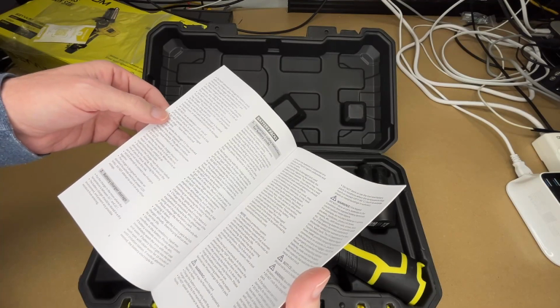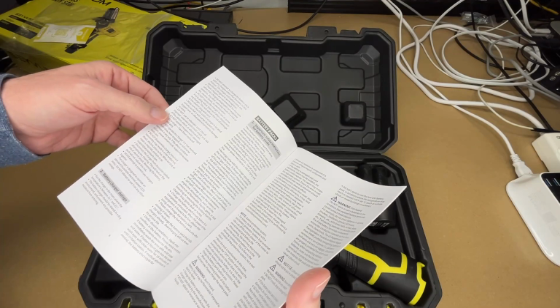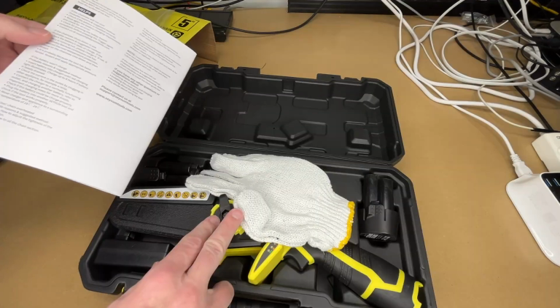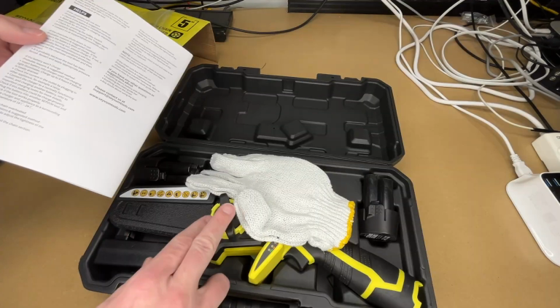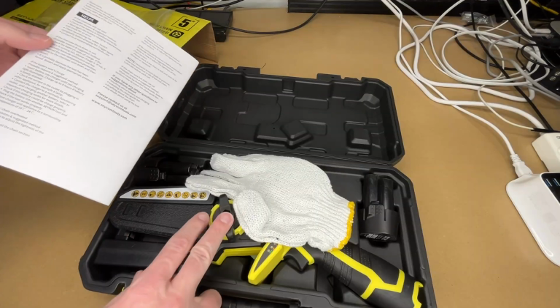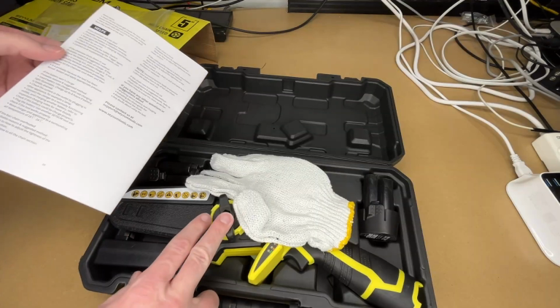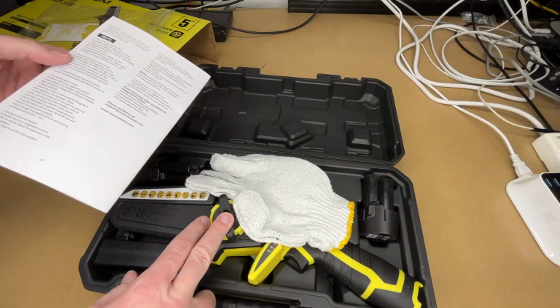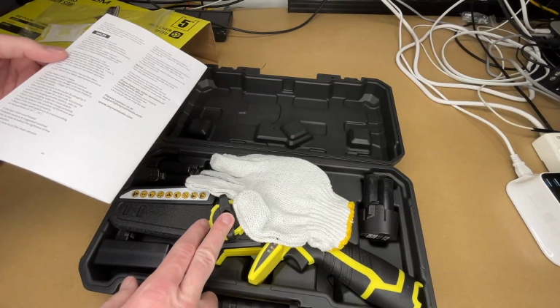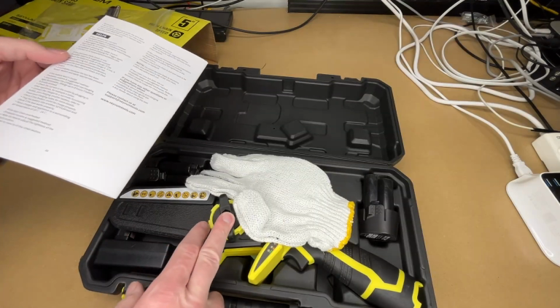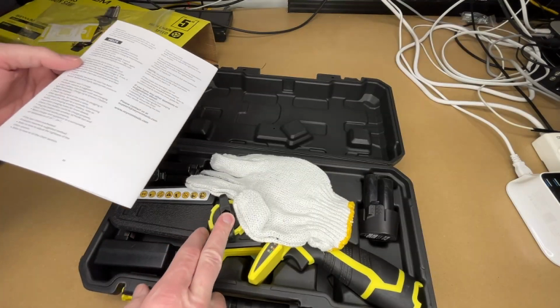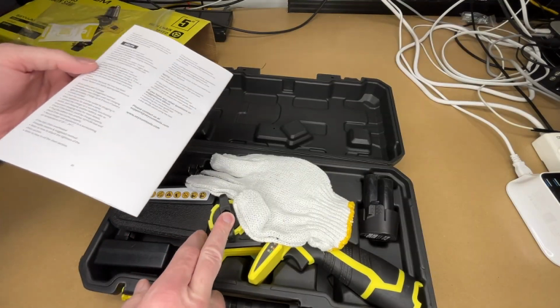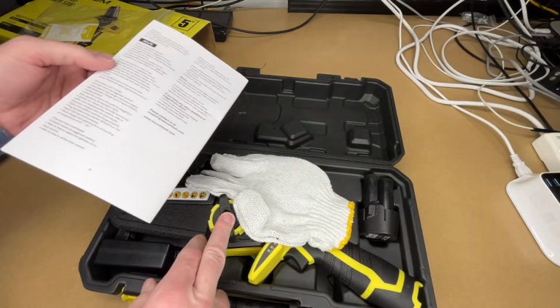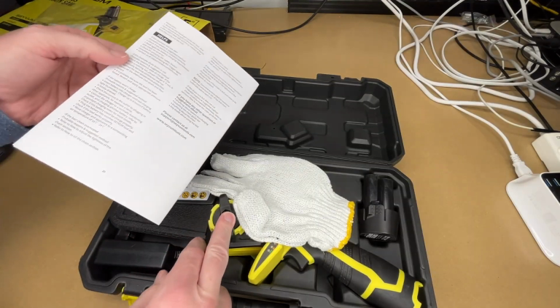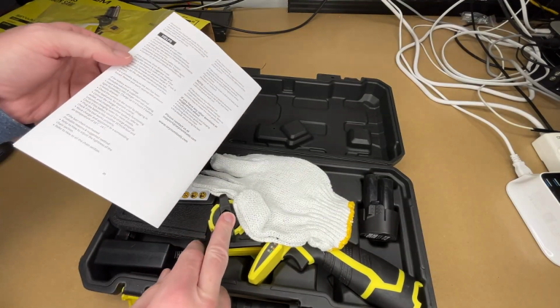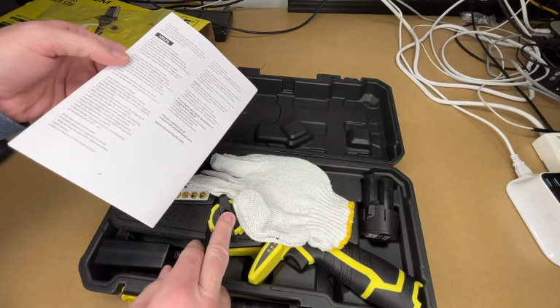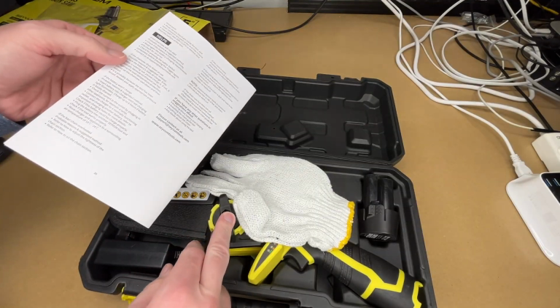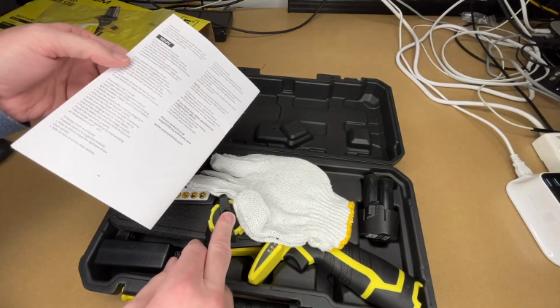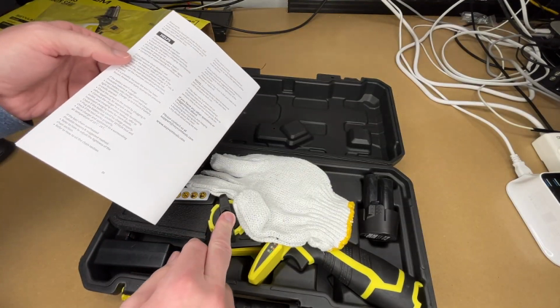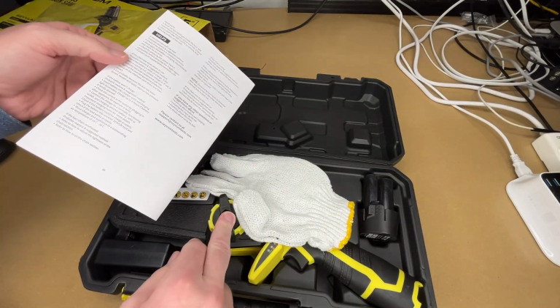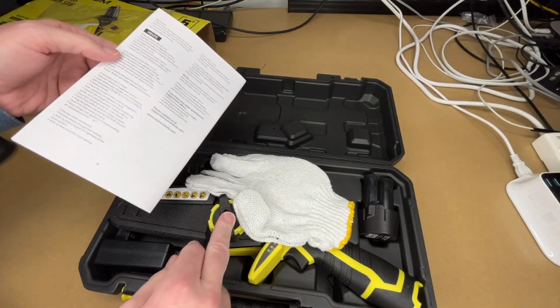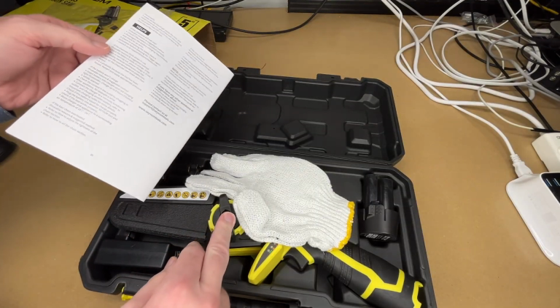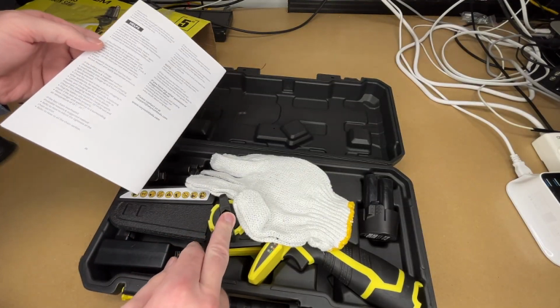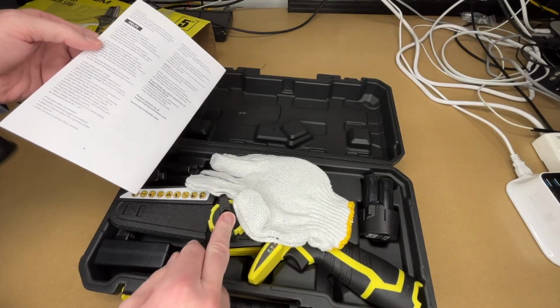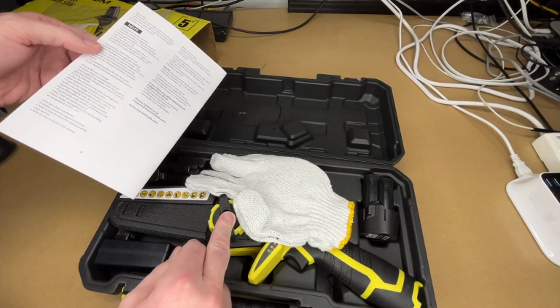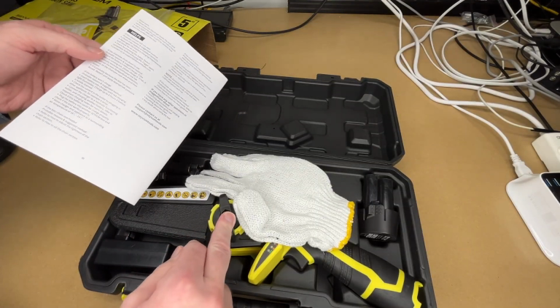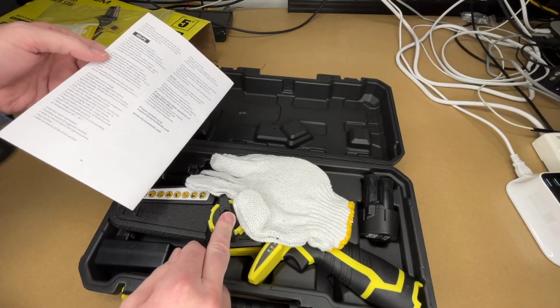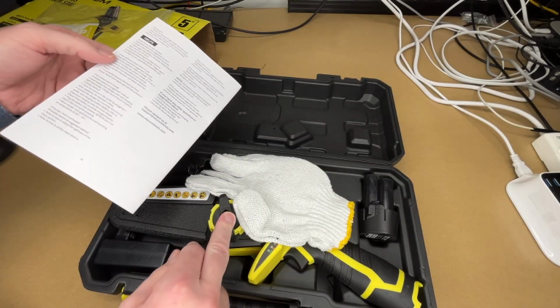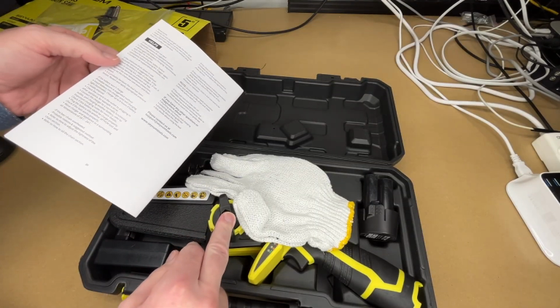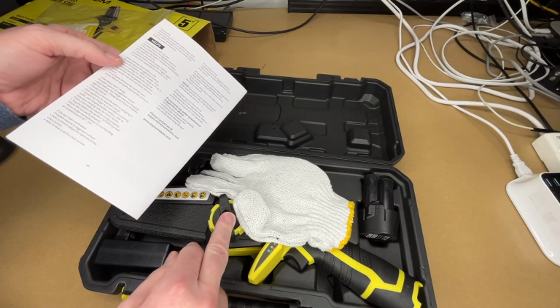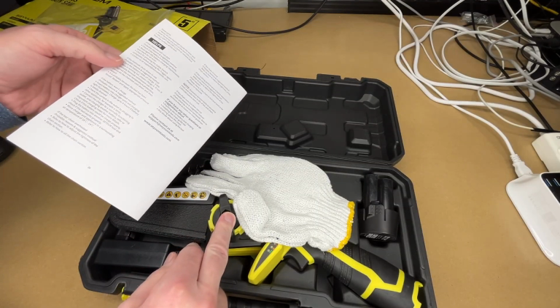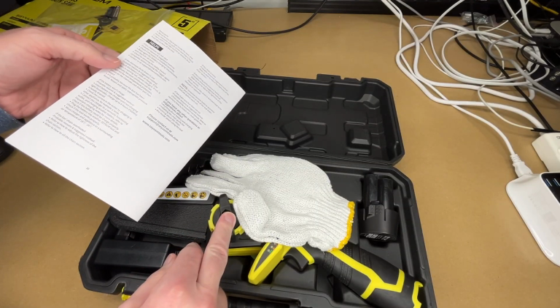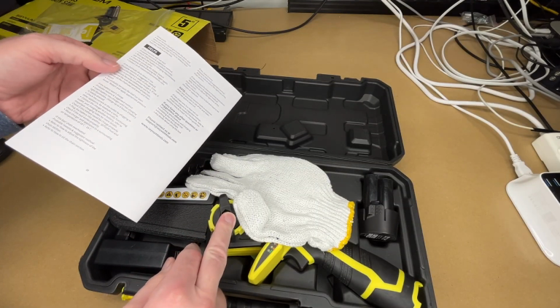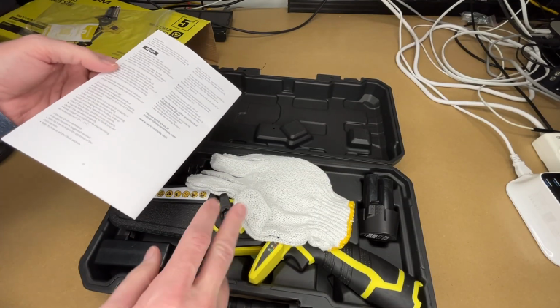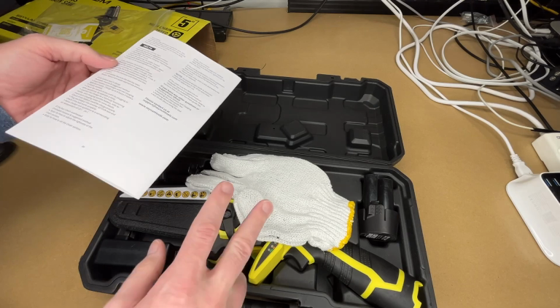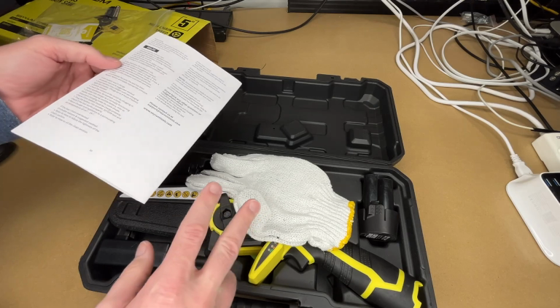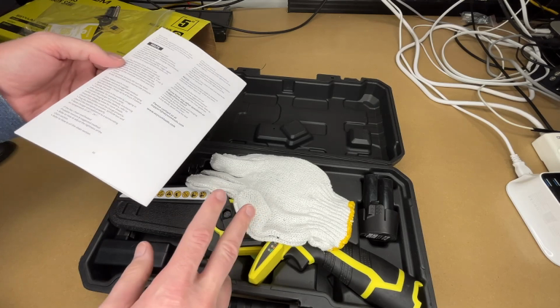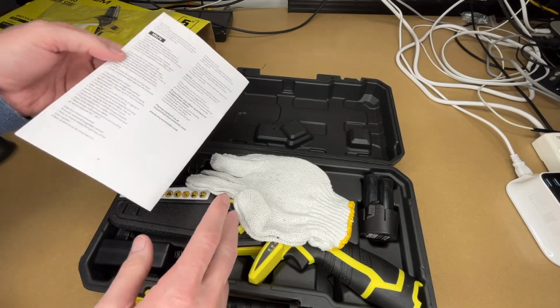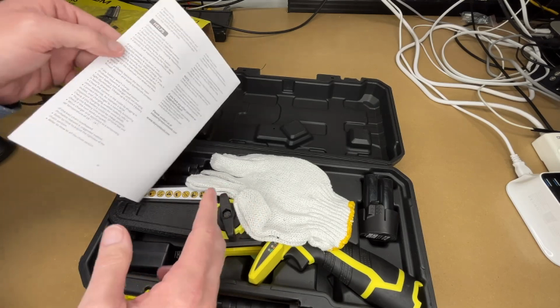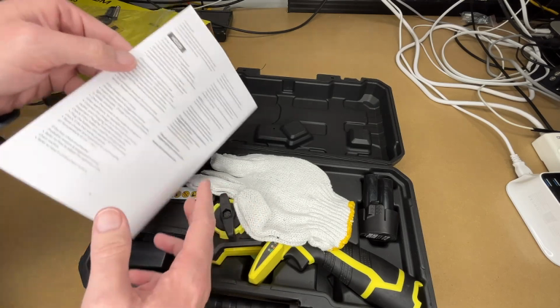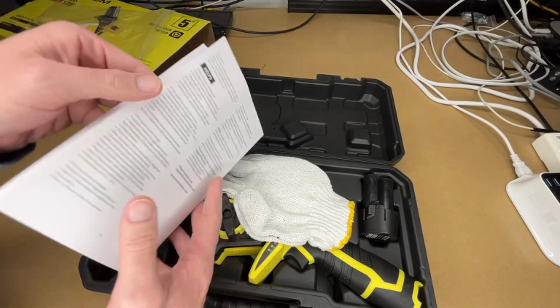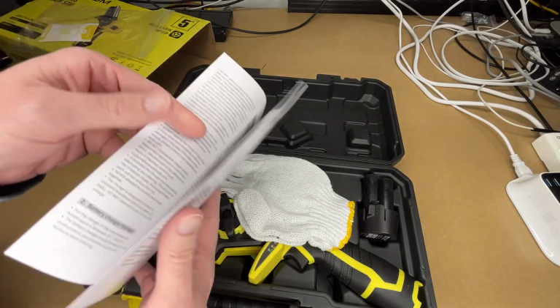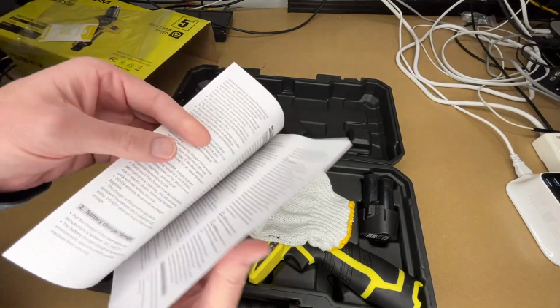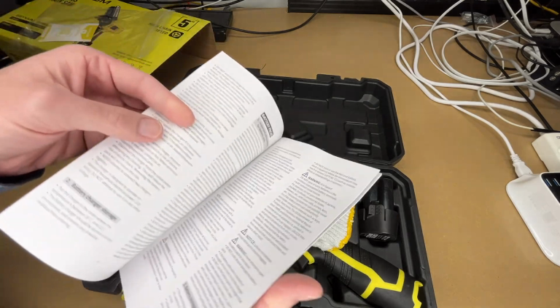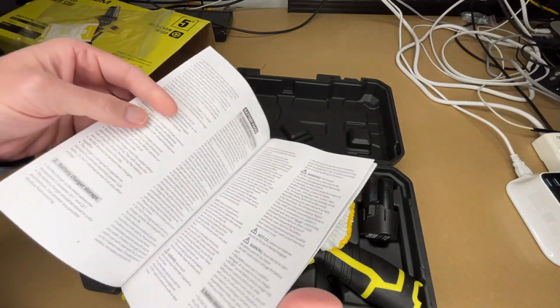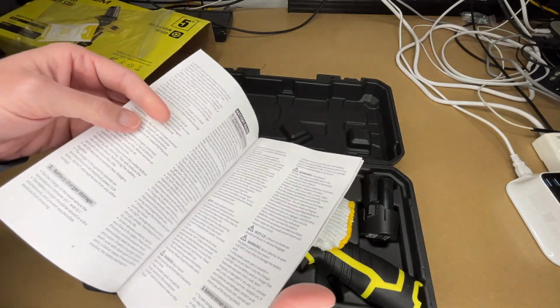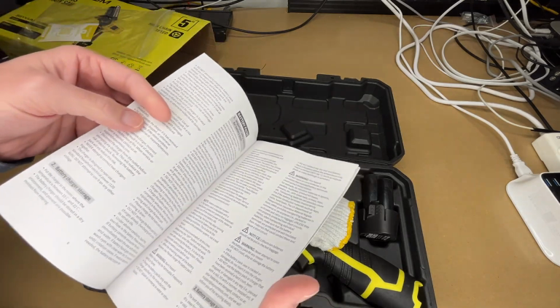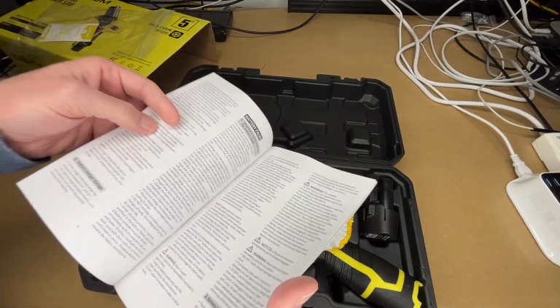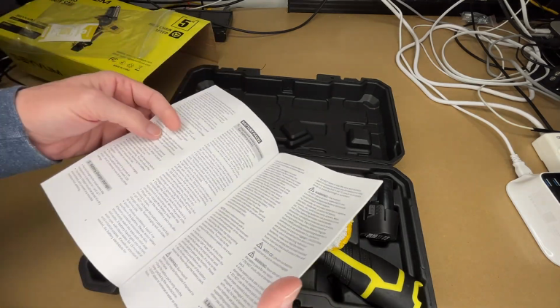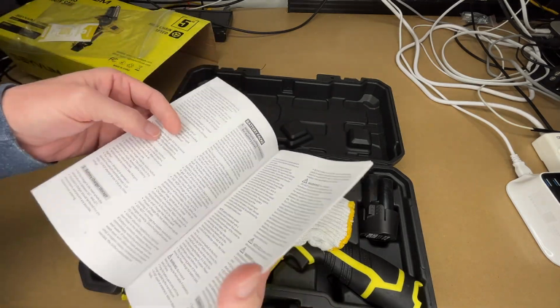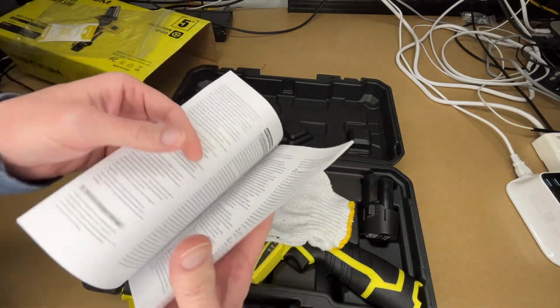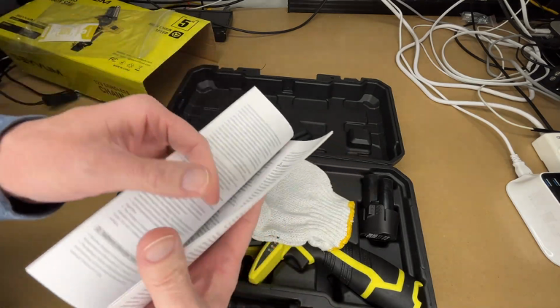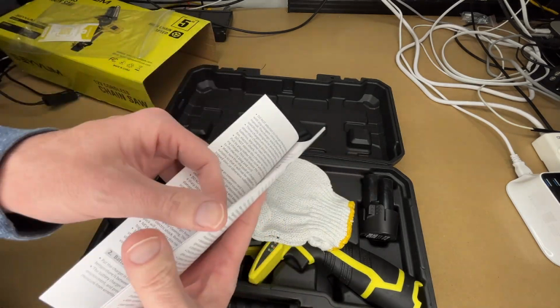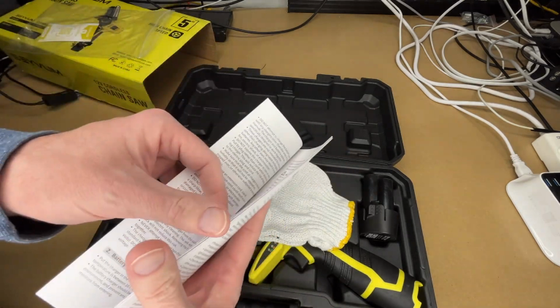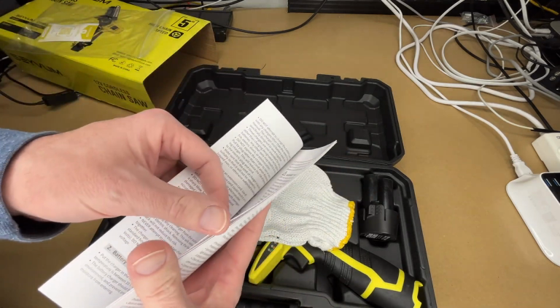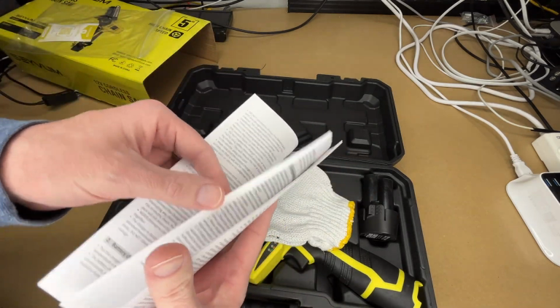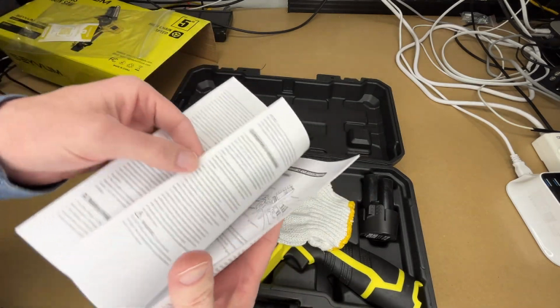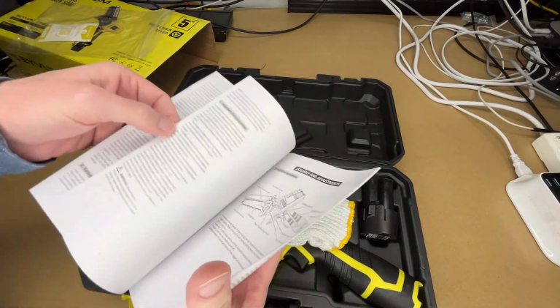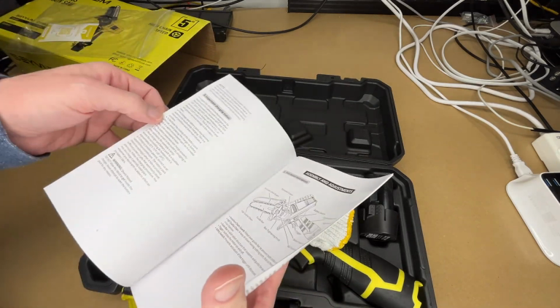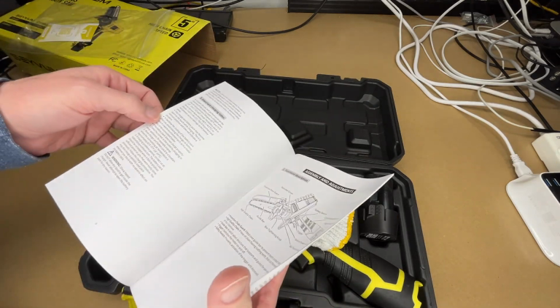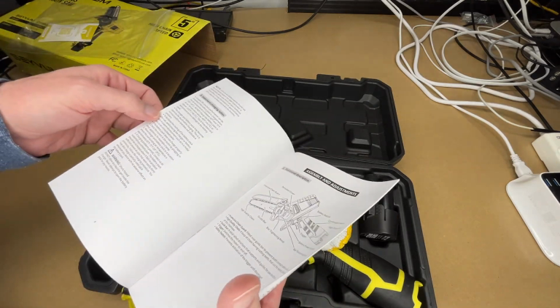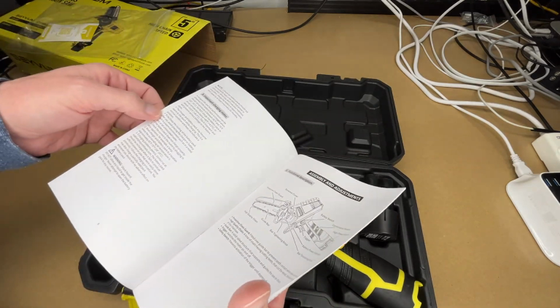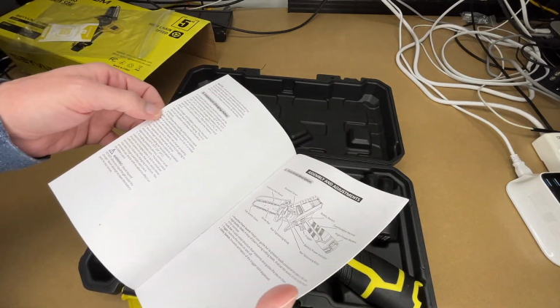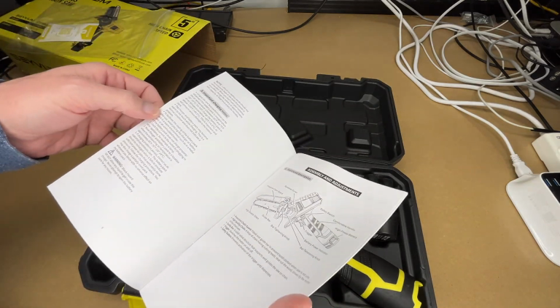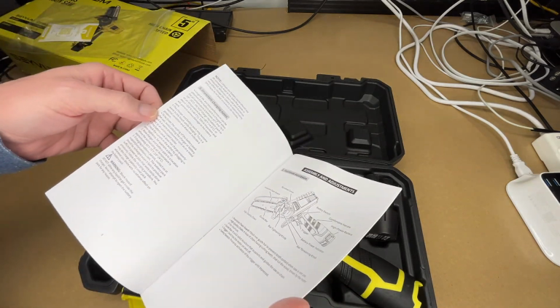Now this isn't going to be as powerful as a commercial chainsaw that runs on gas, but it can still be very dangerous, so you want to know all the precautions you need to follow.